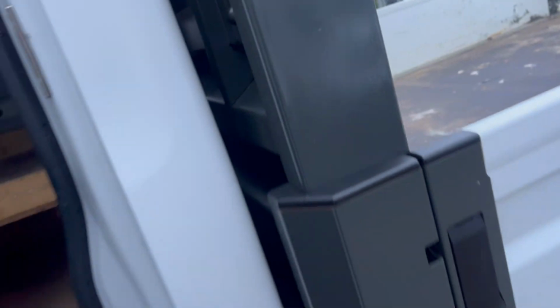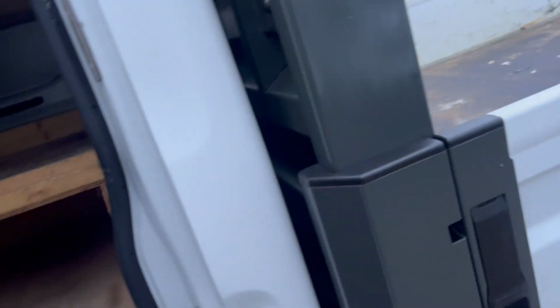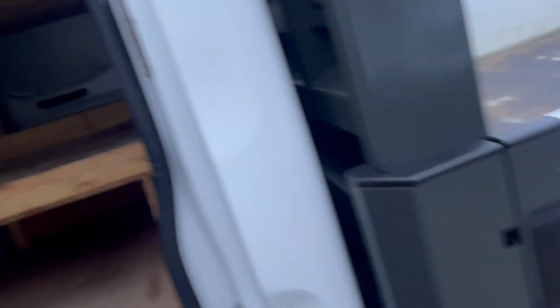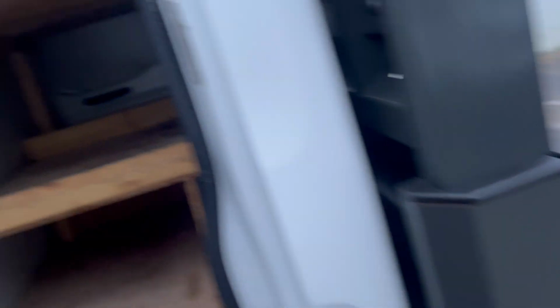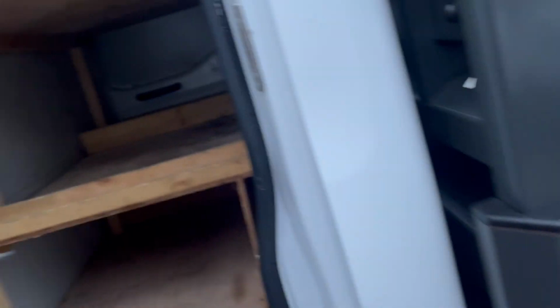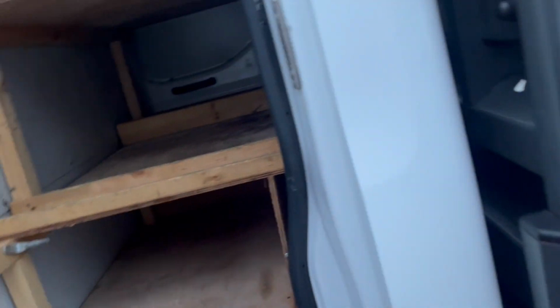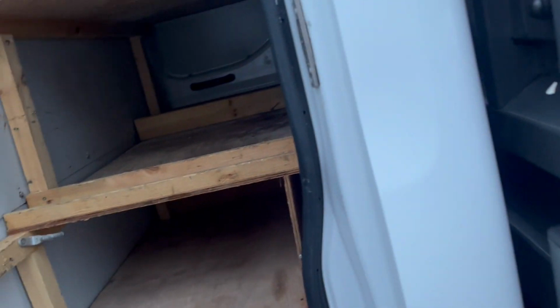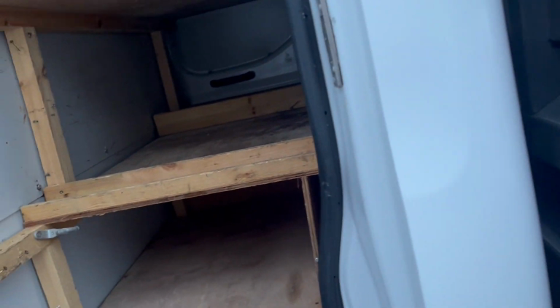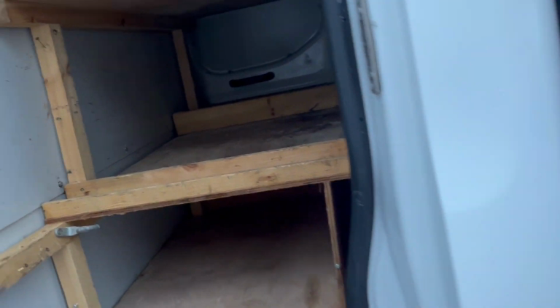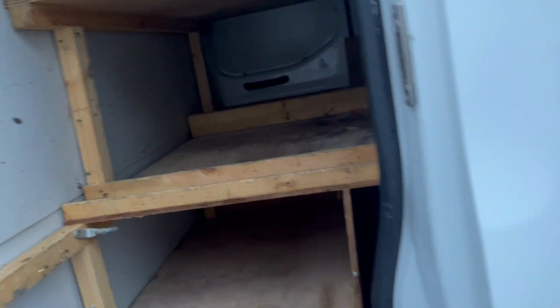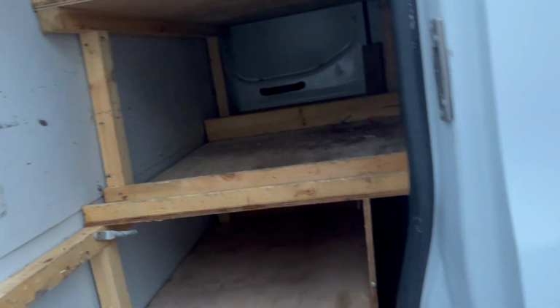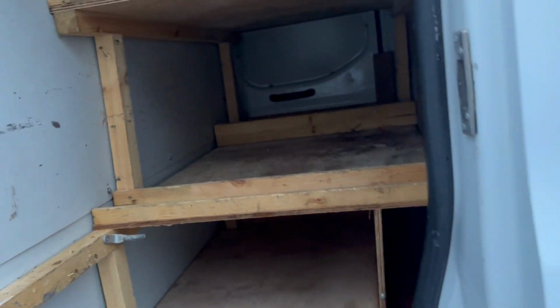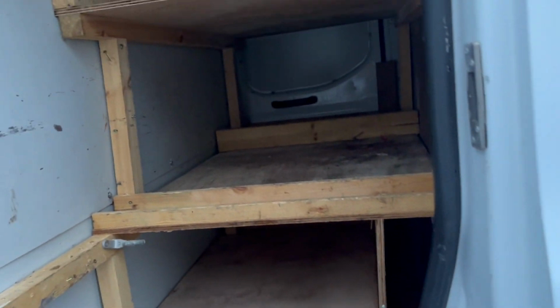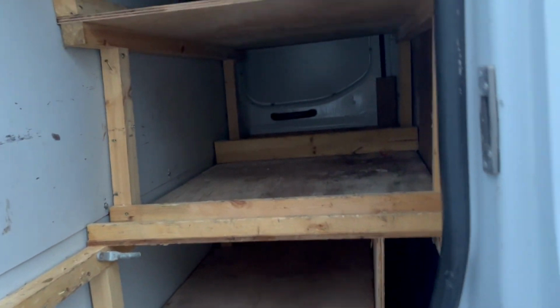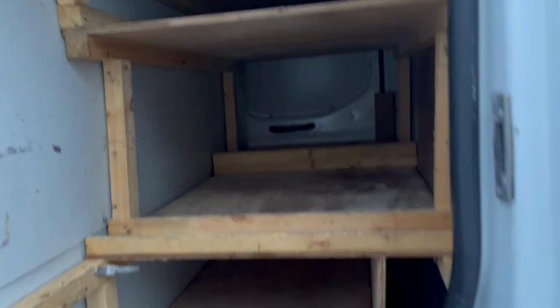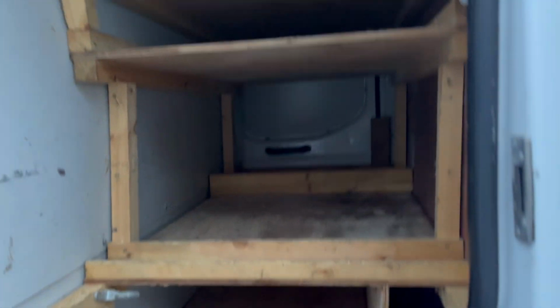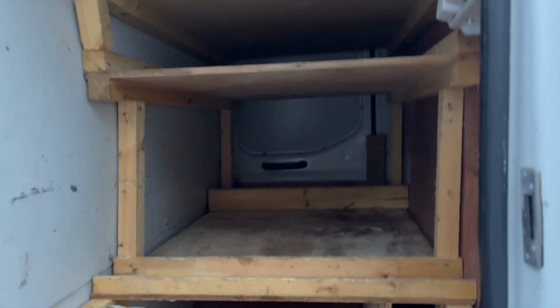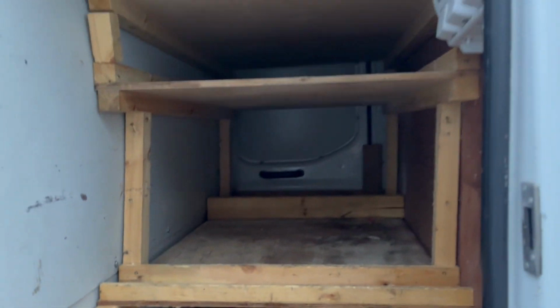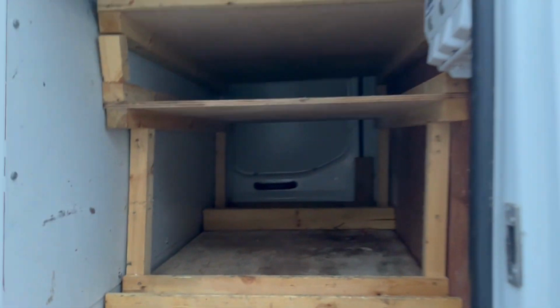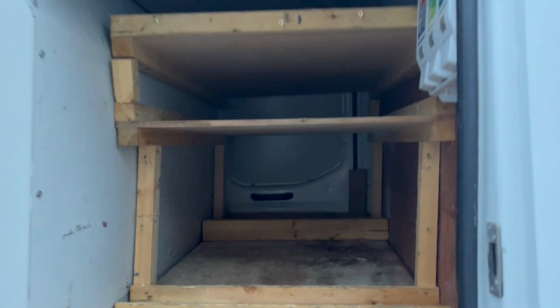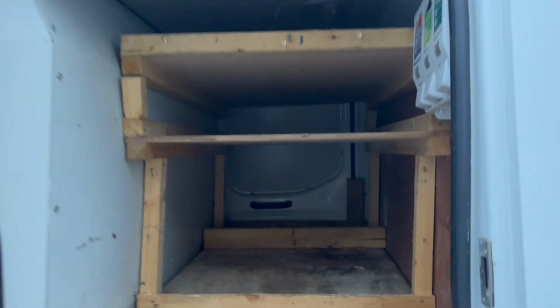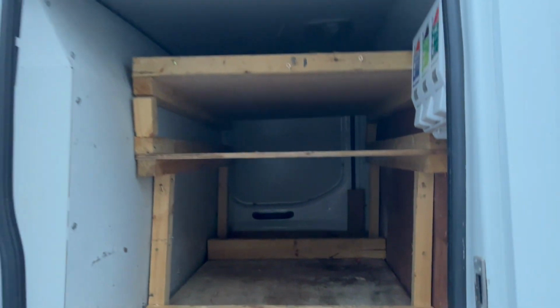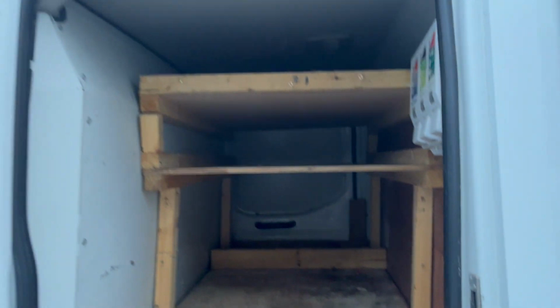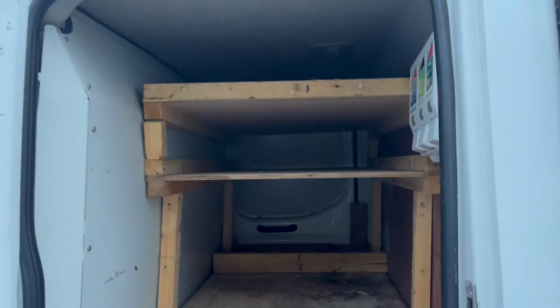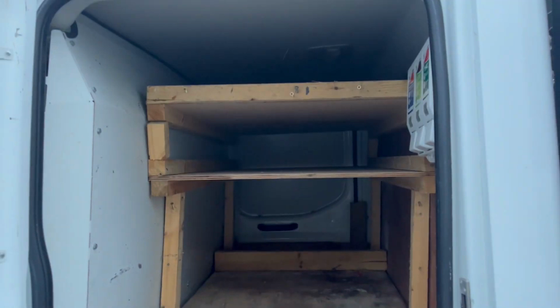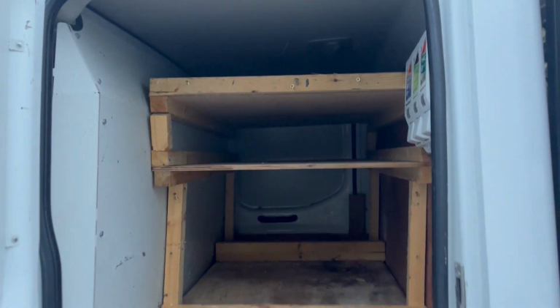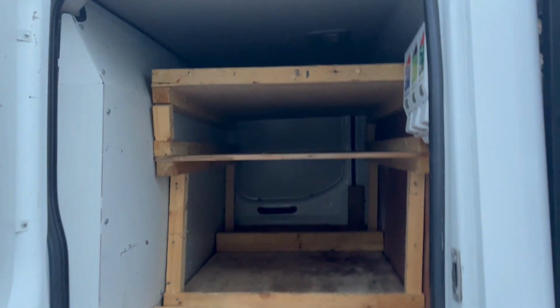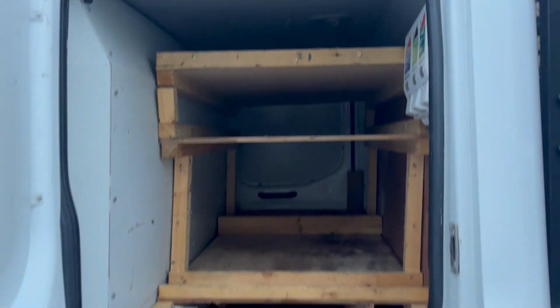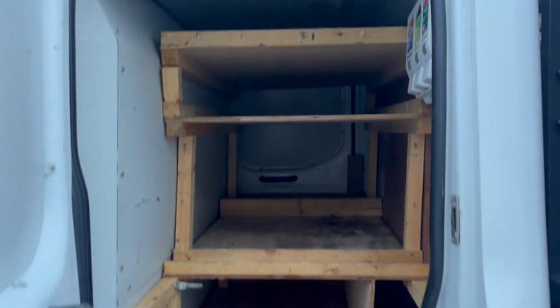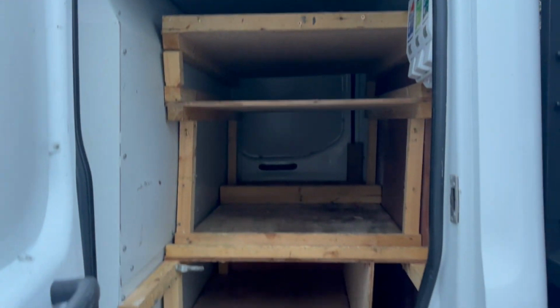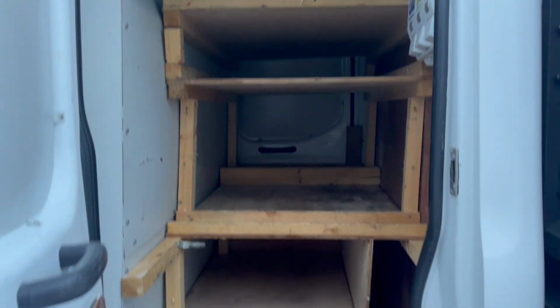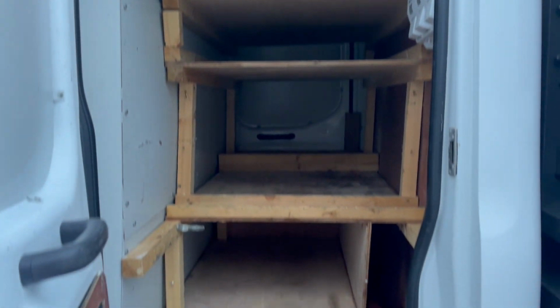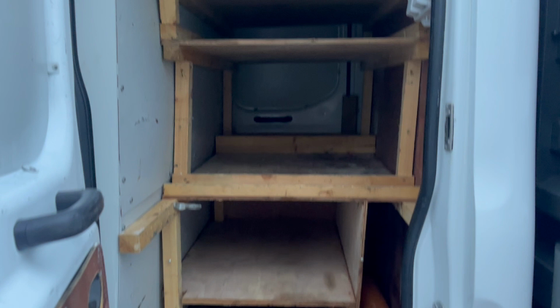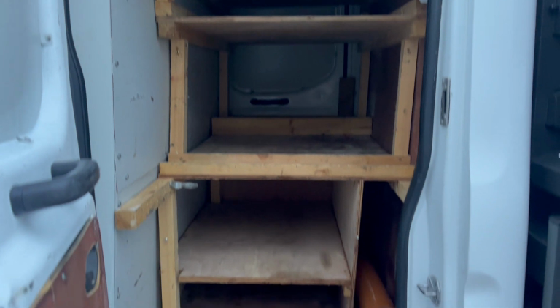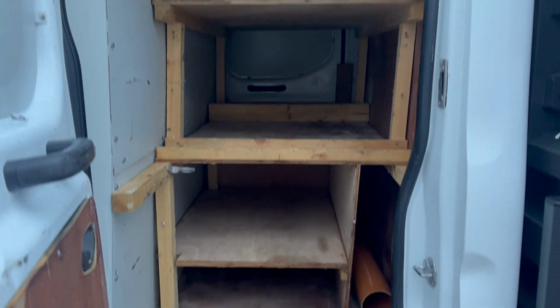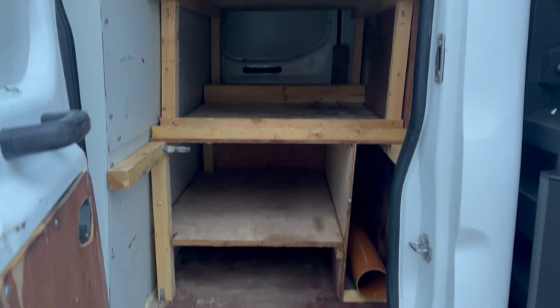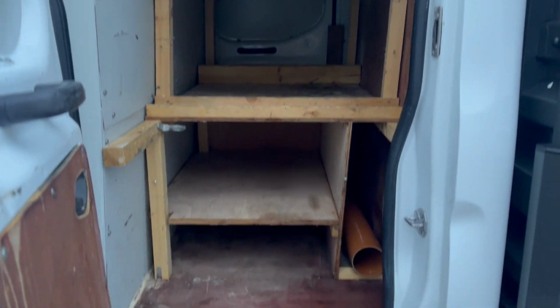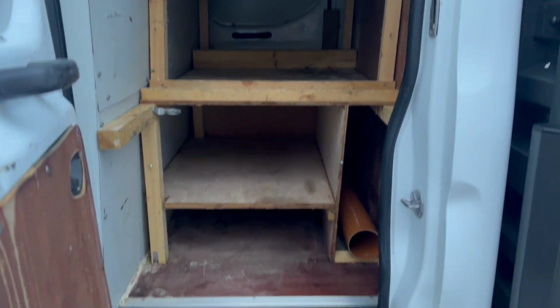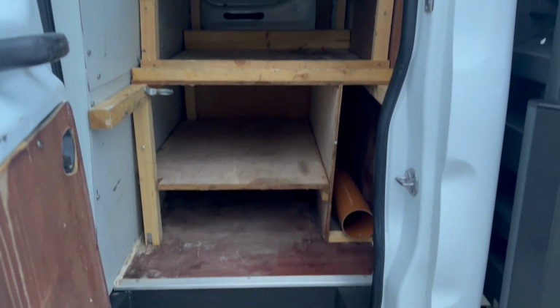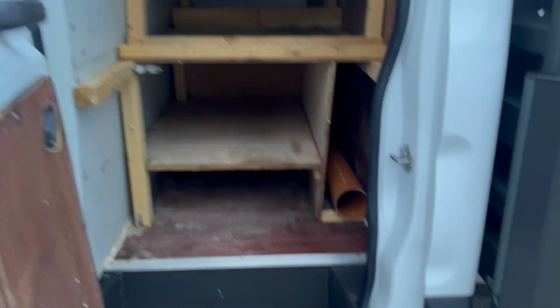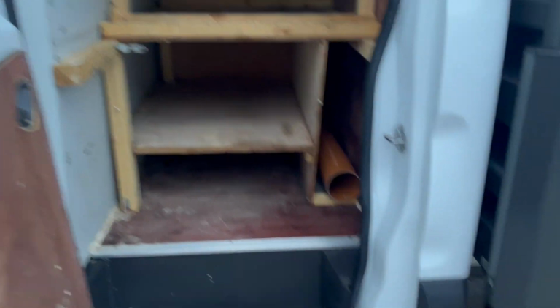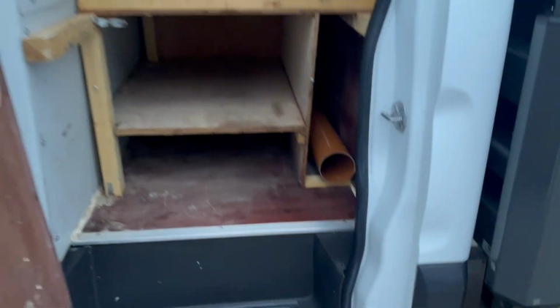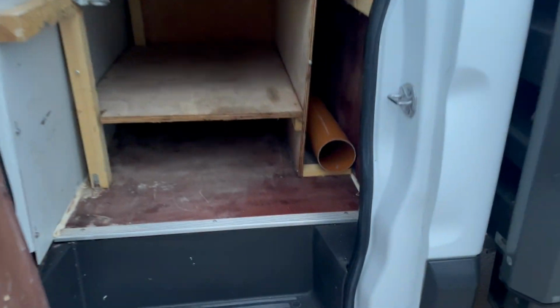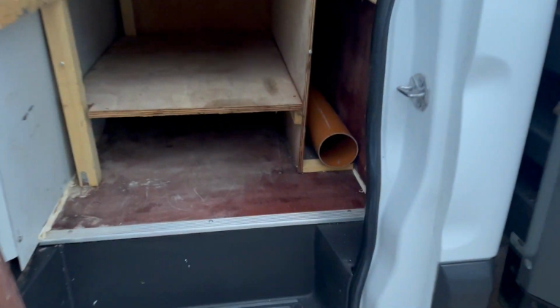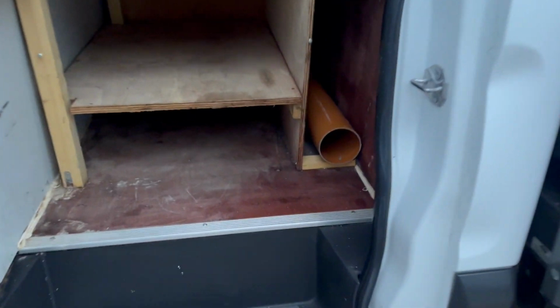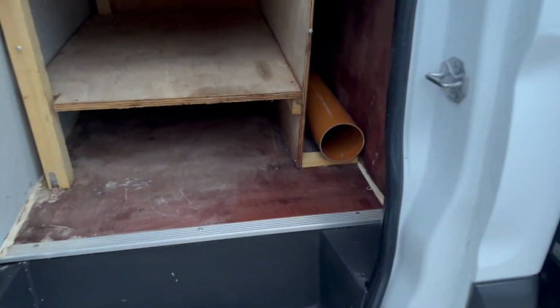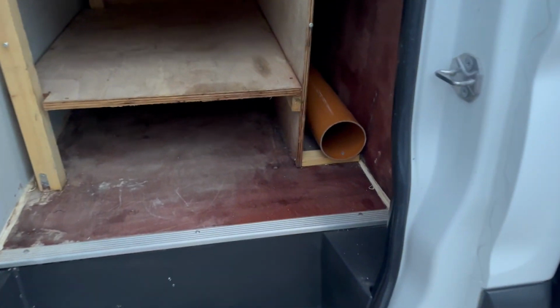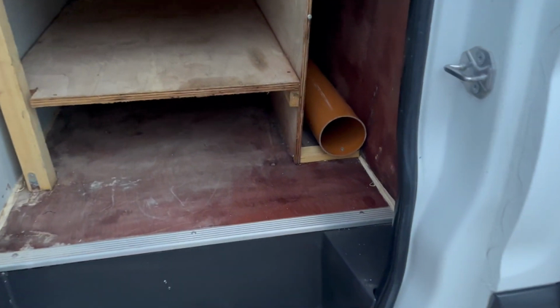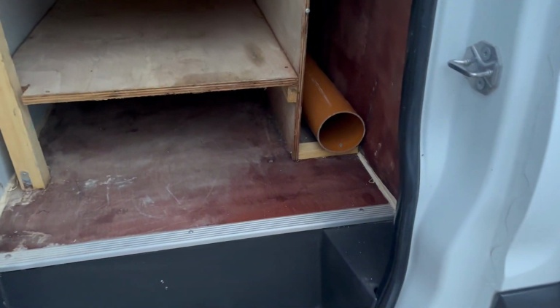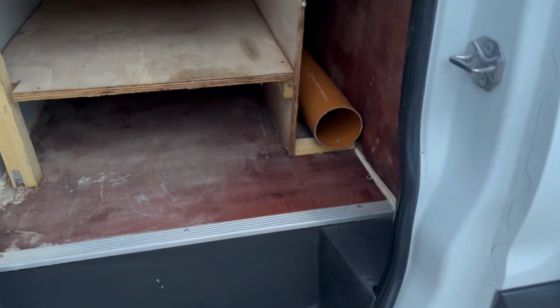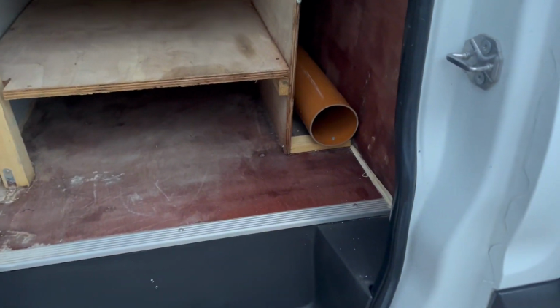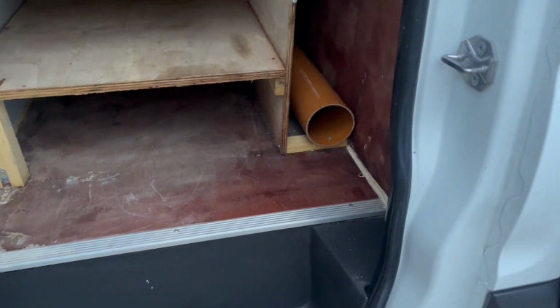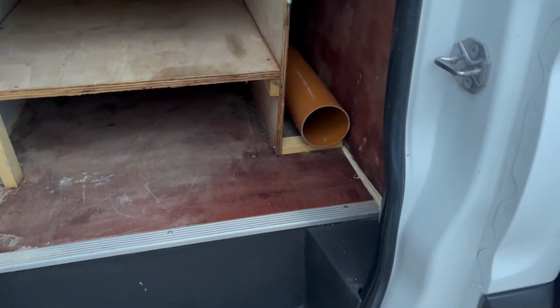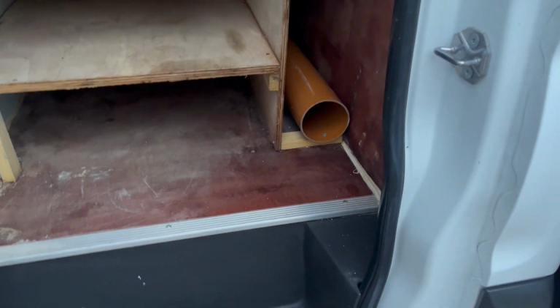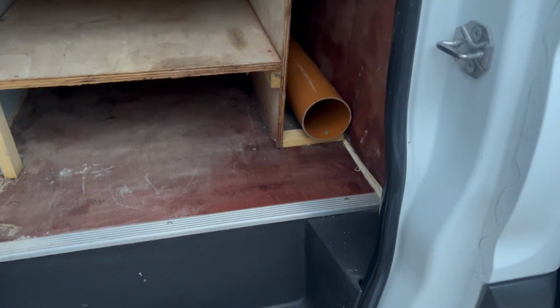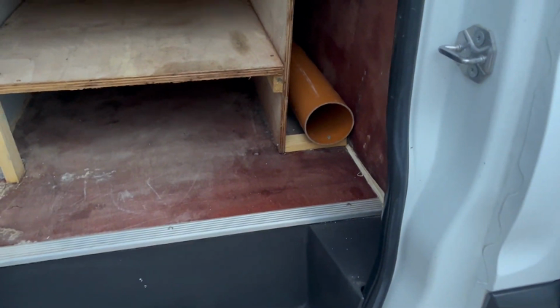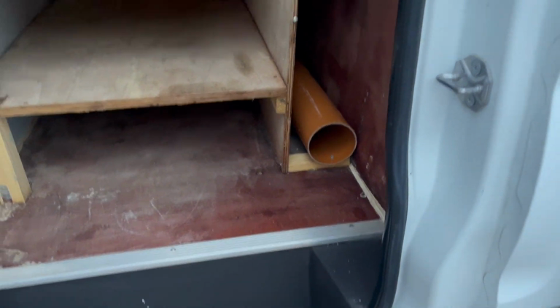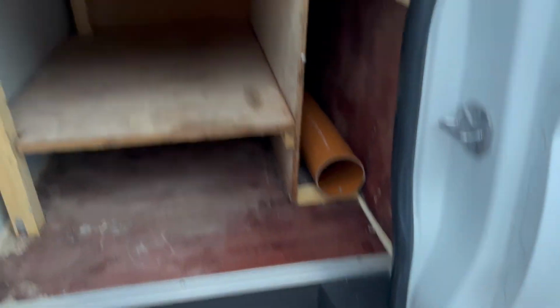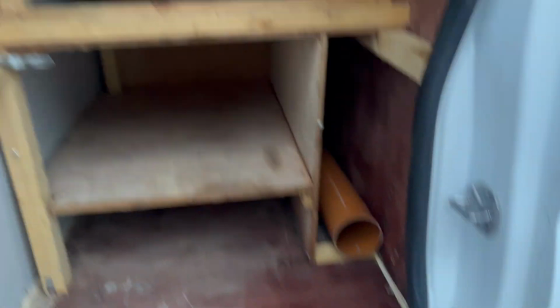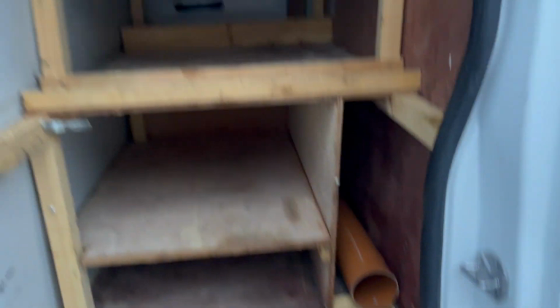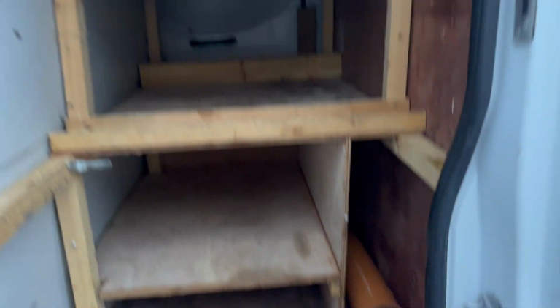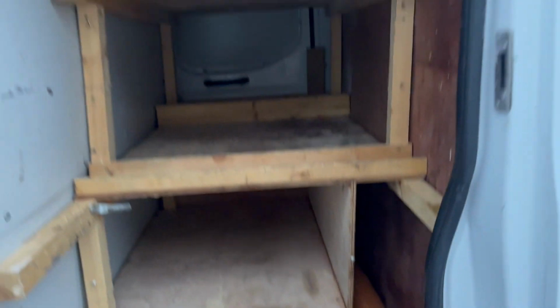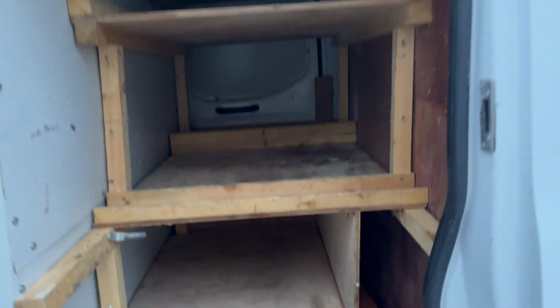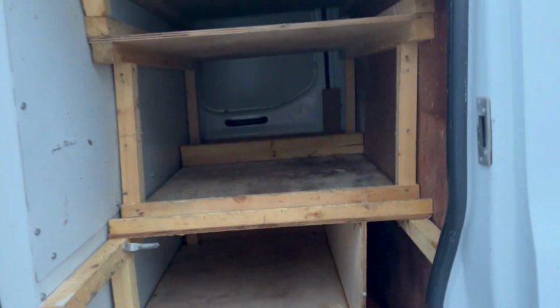This is the utility cab section — shelving, and a little pipe there for lengths of metal or whatever you need to go in there.